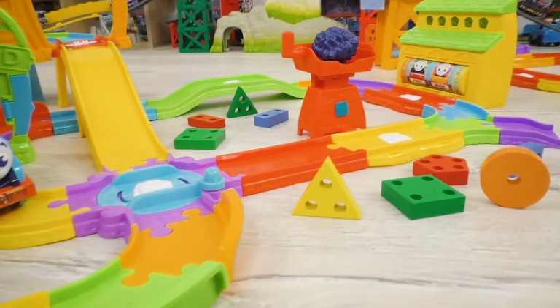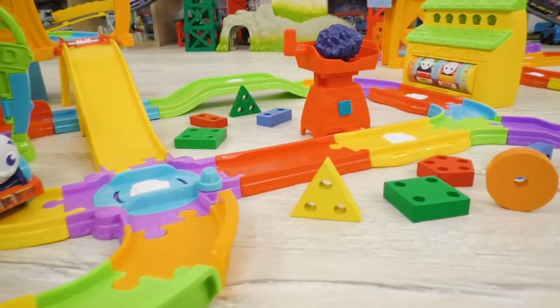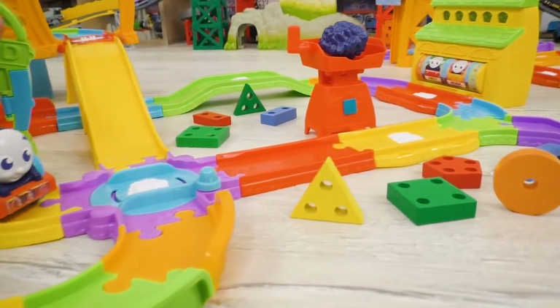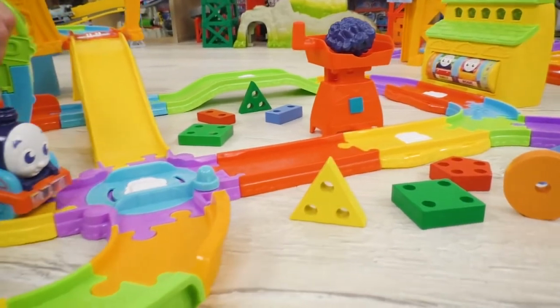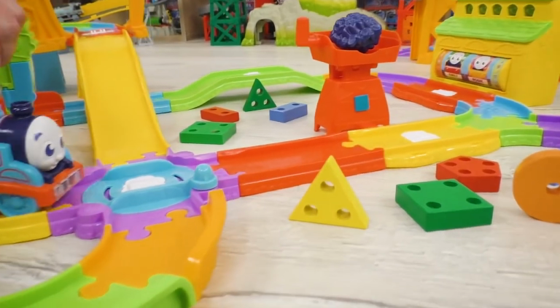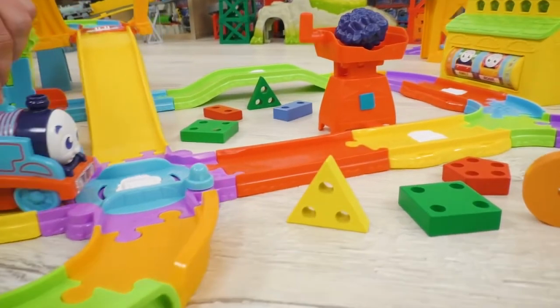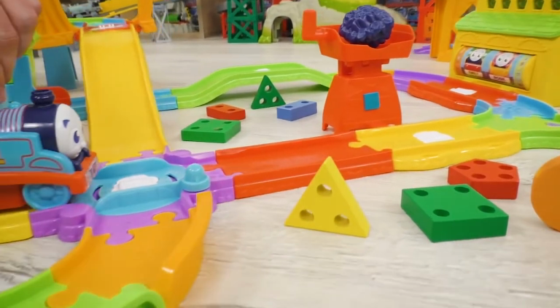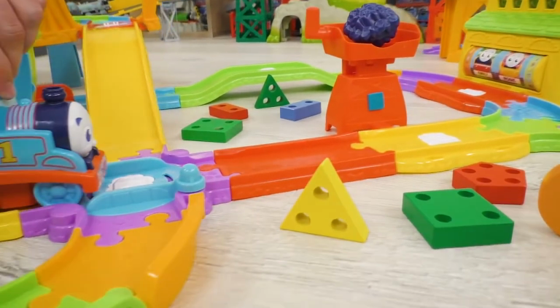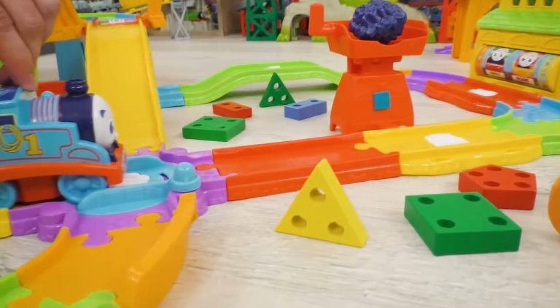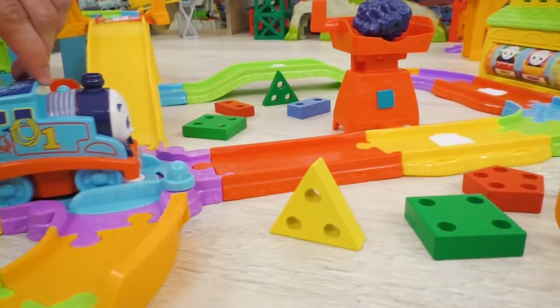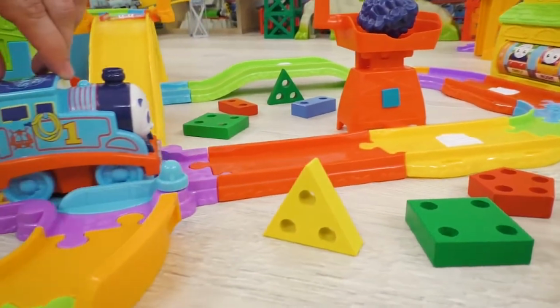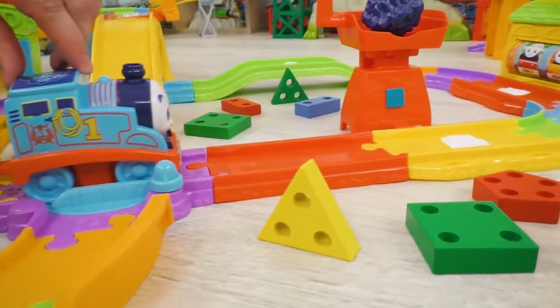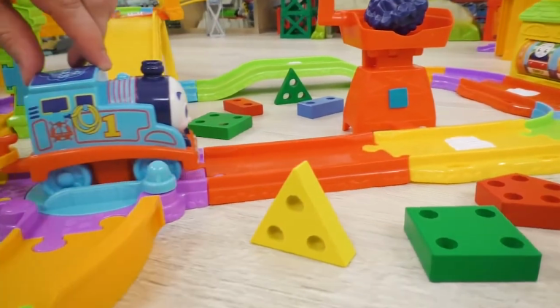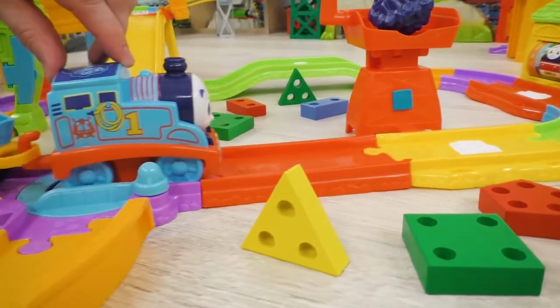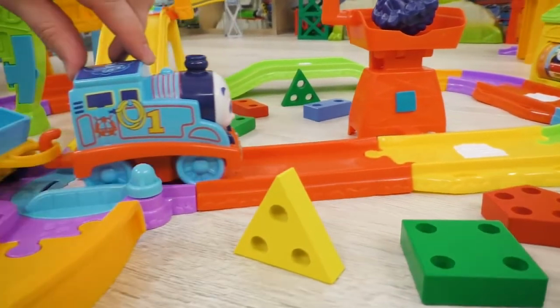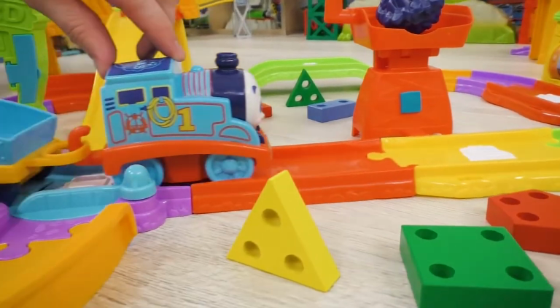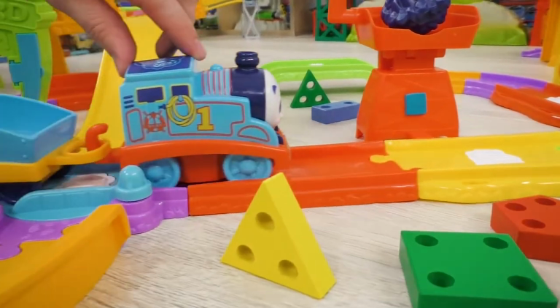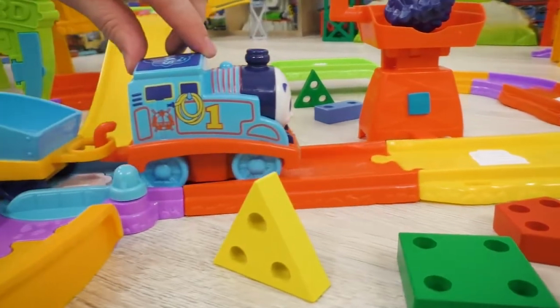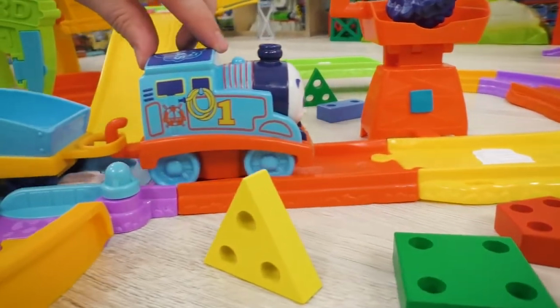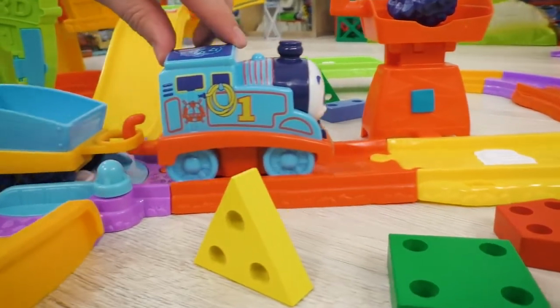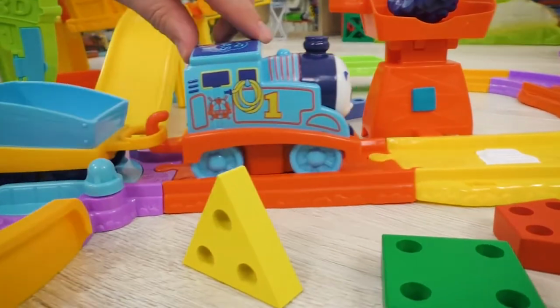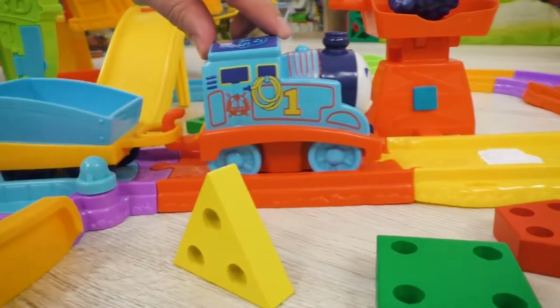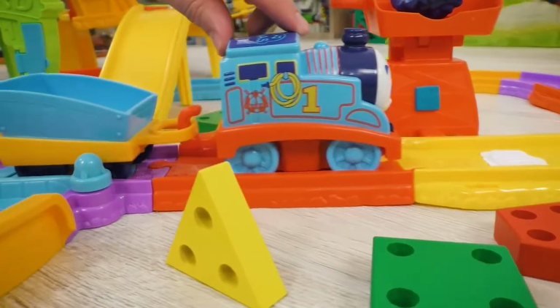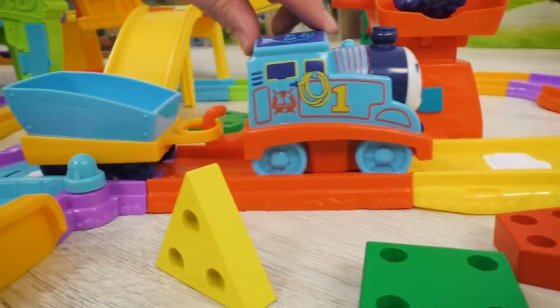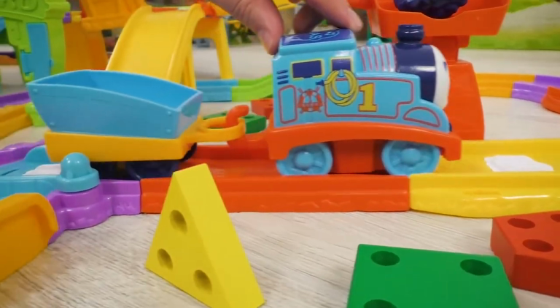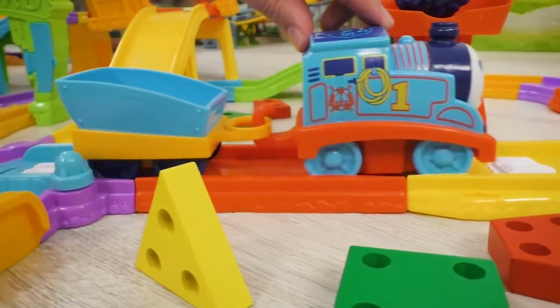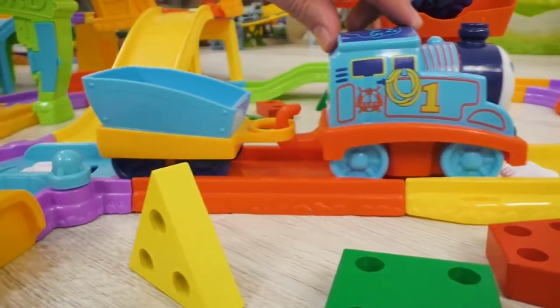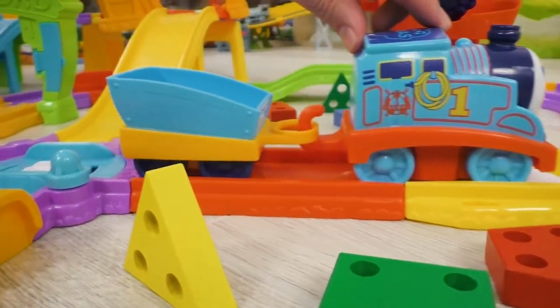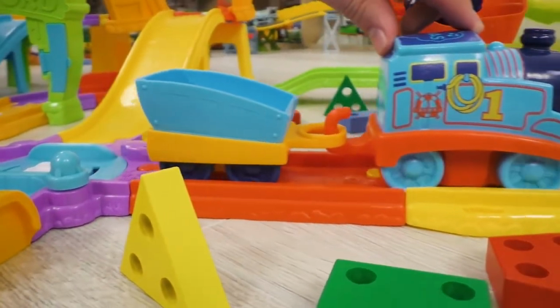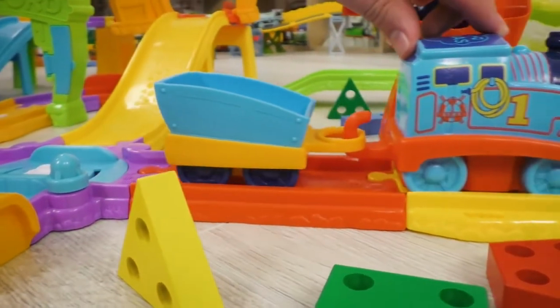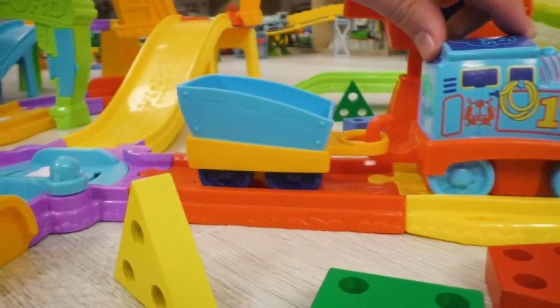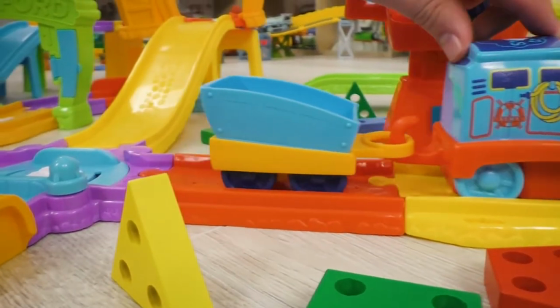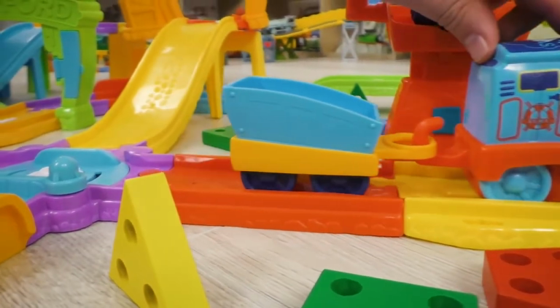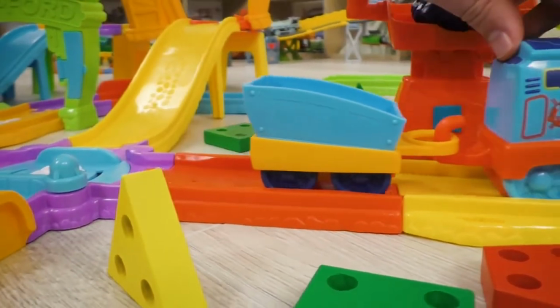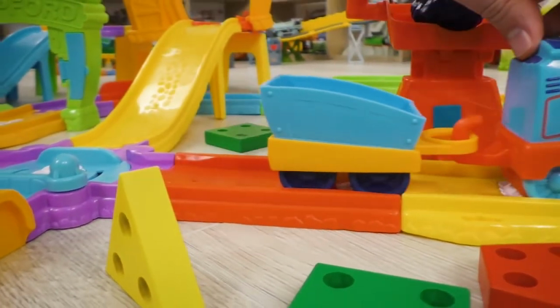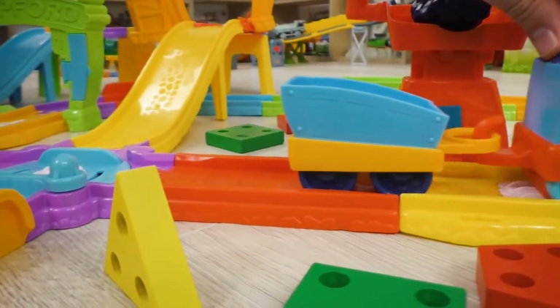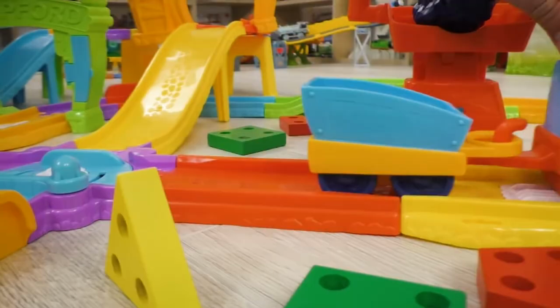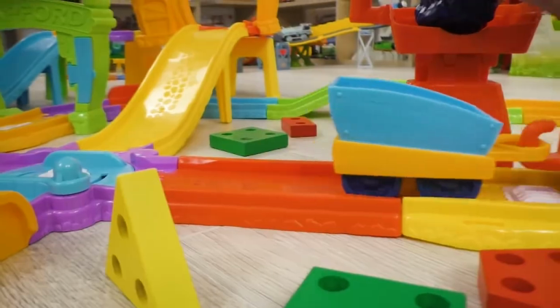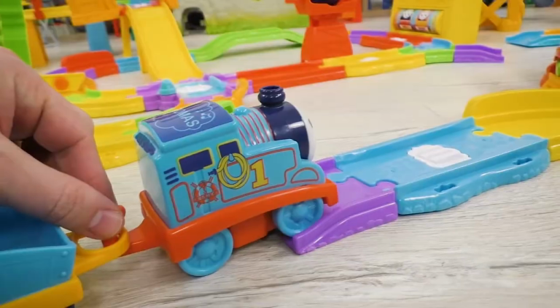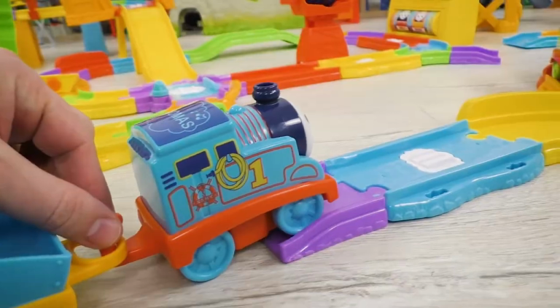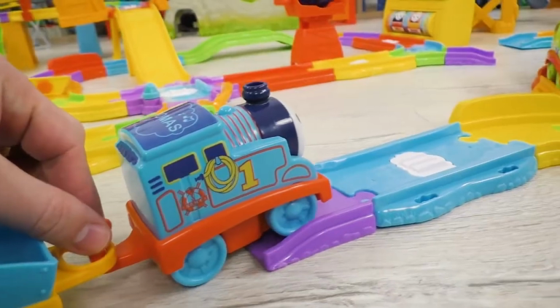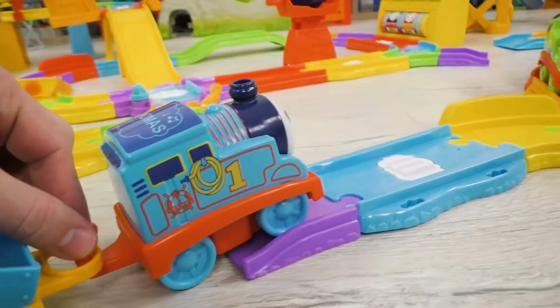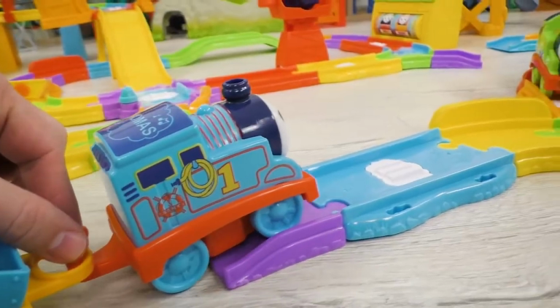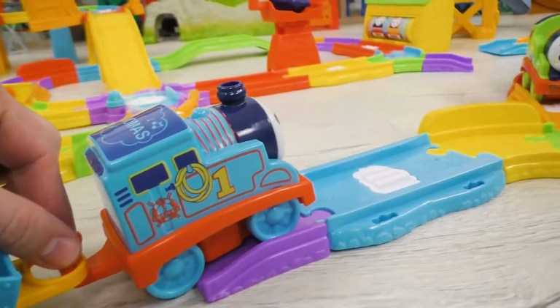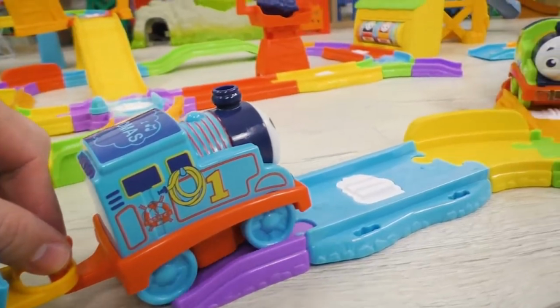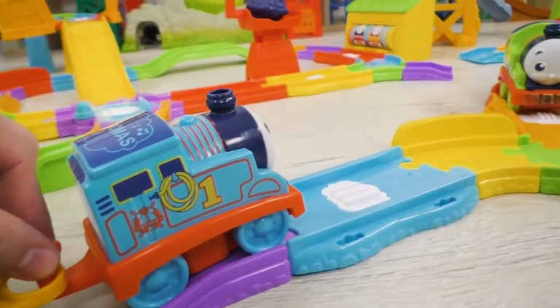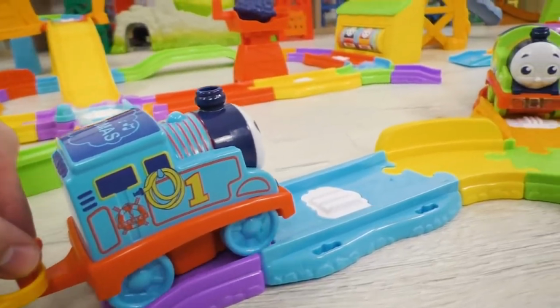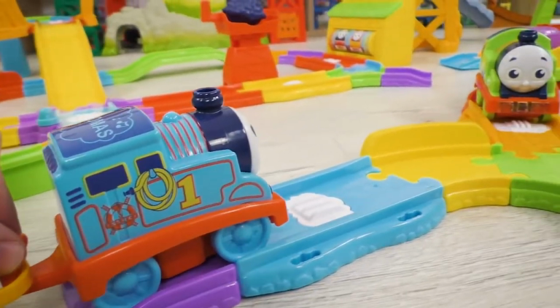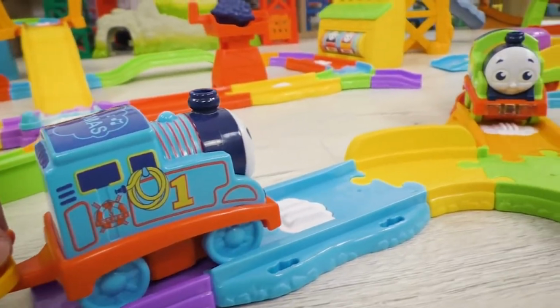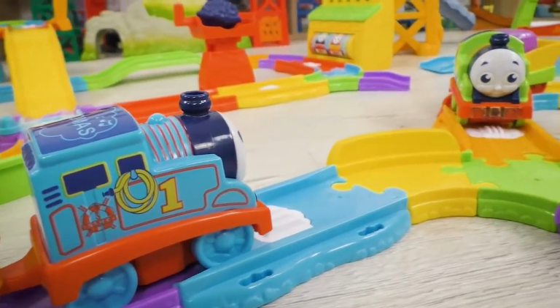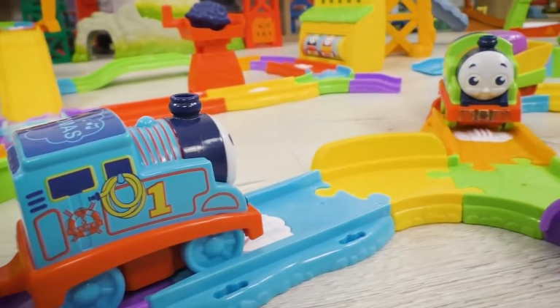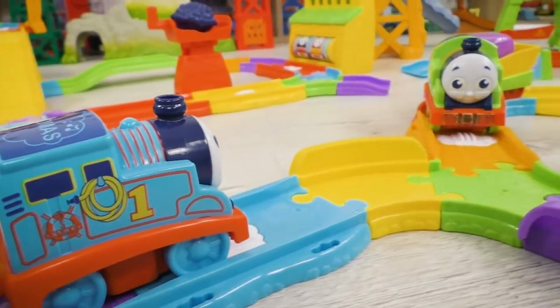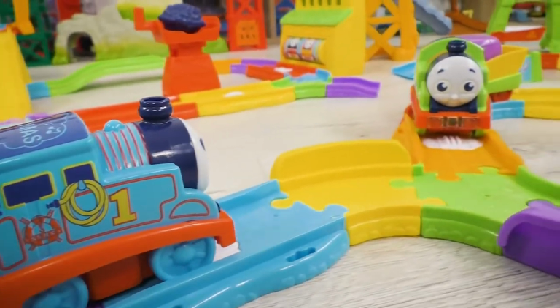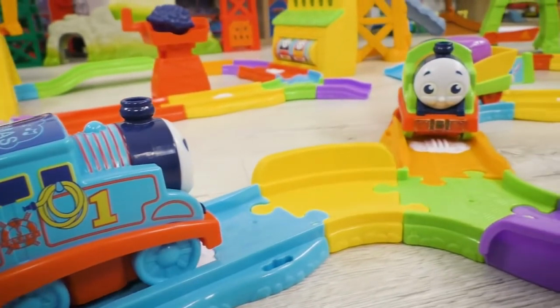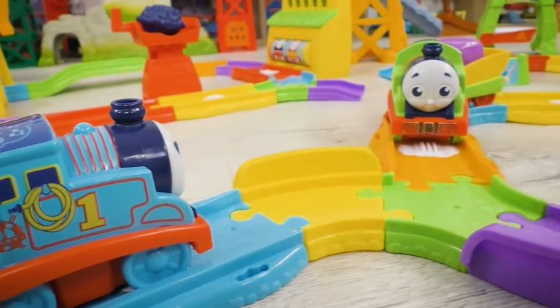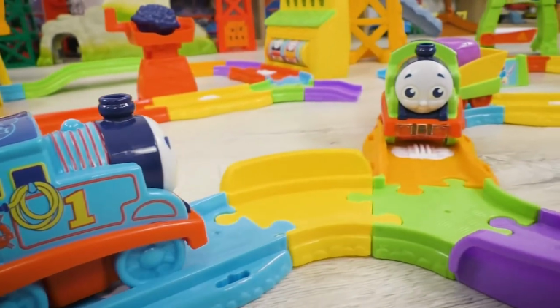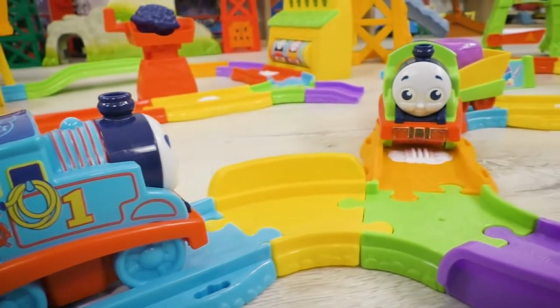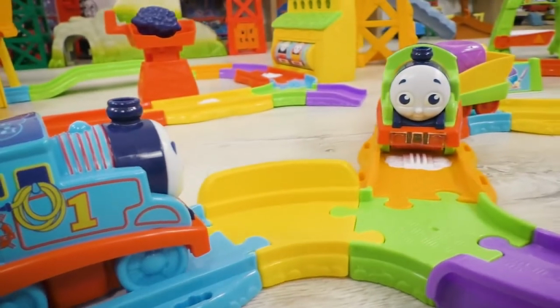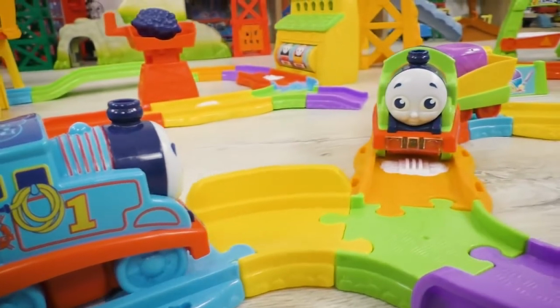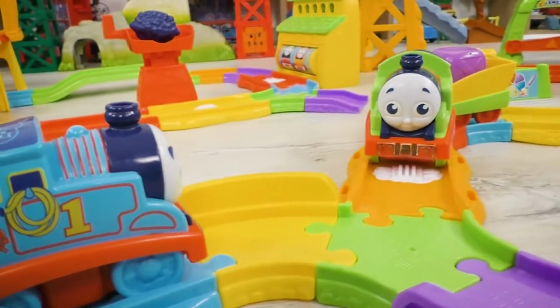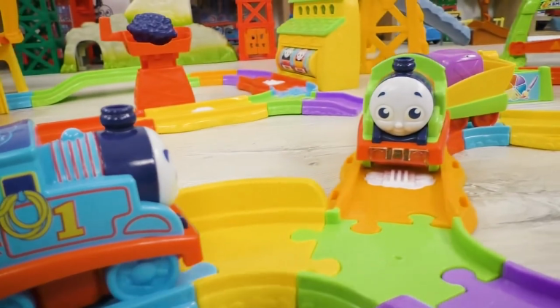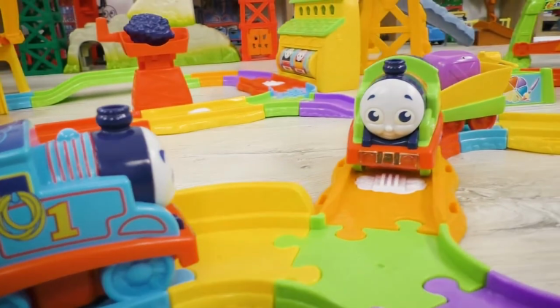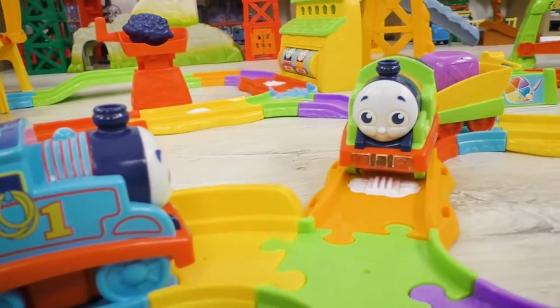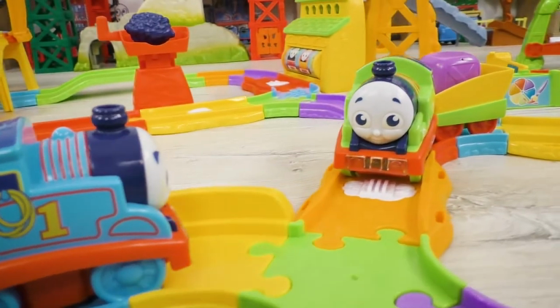Look! Here's Thomas! And this means today we're gonna have a lot of adventures!